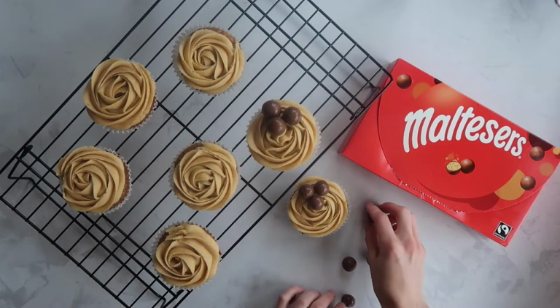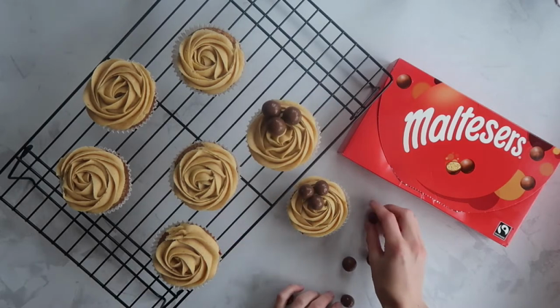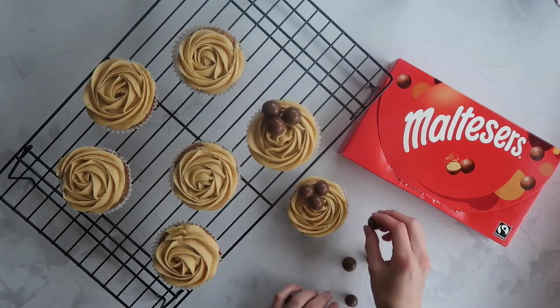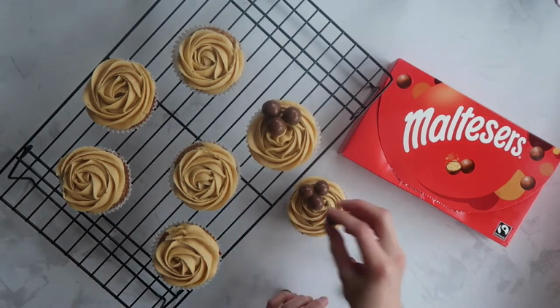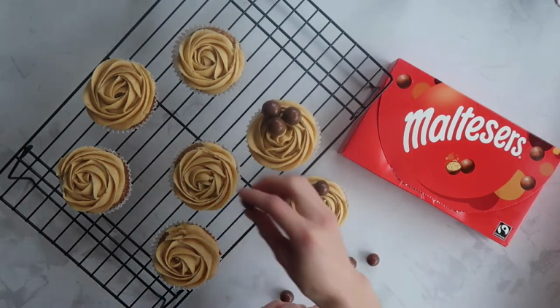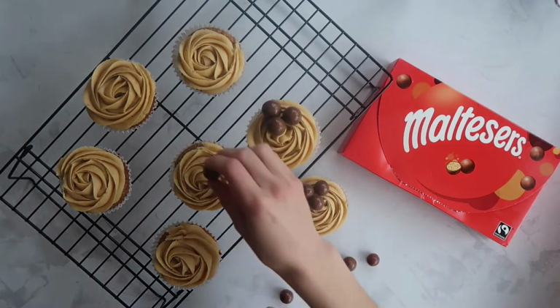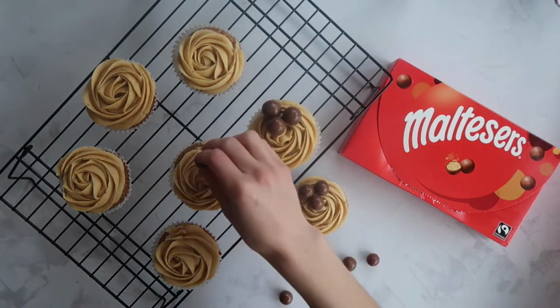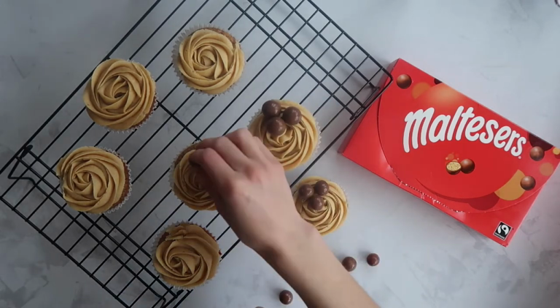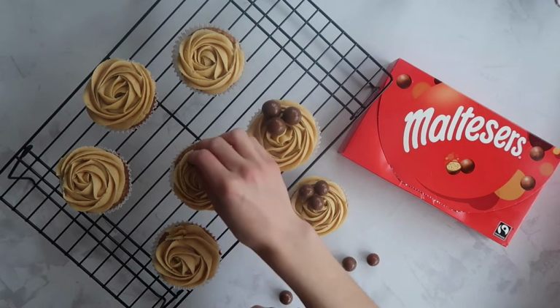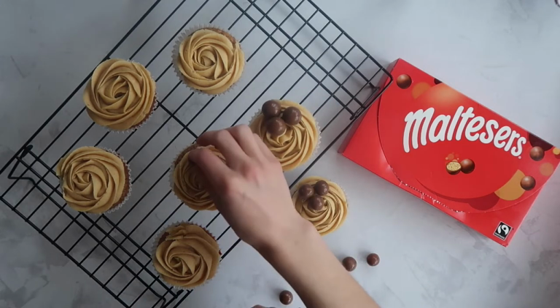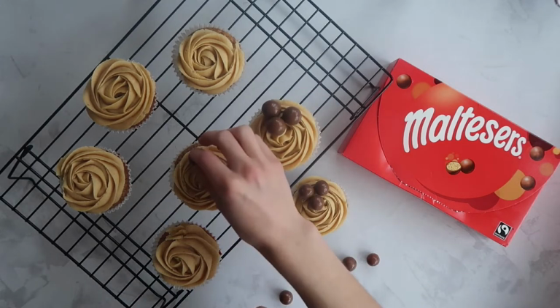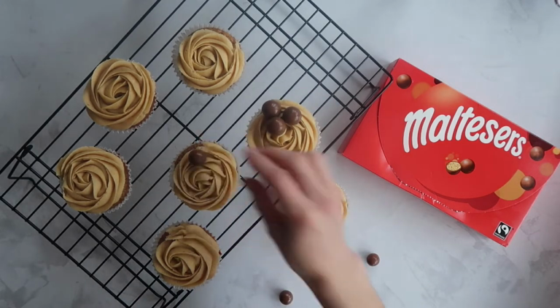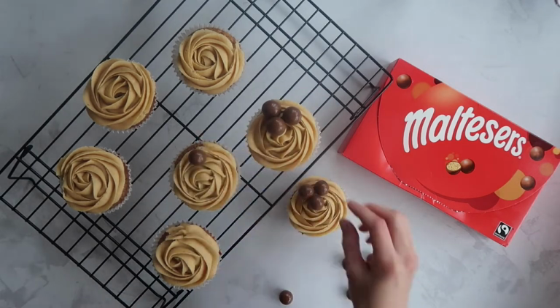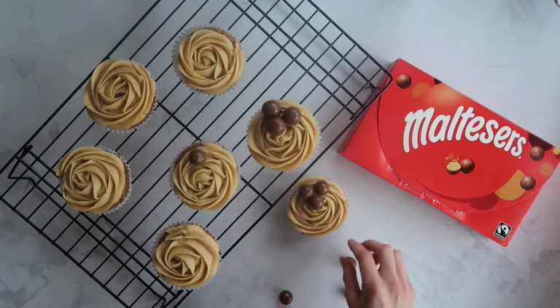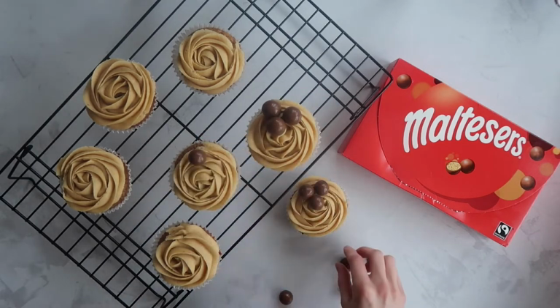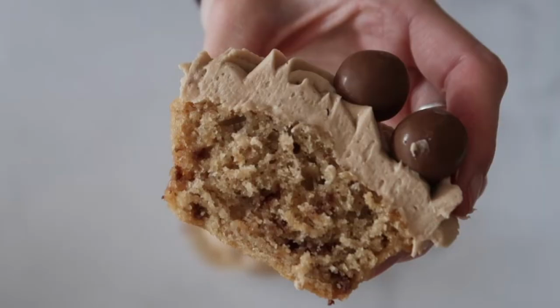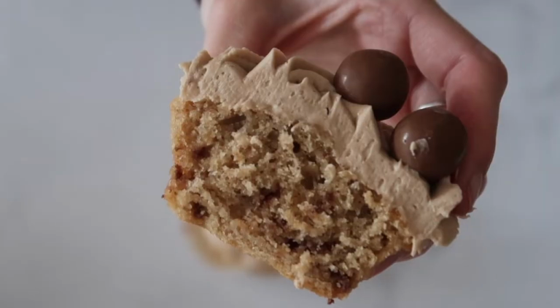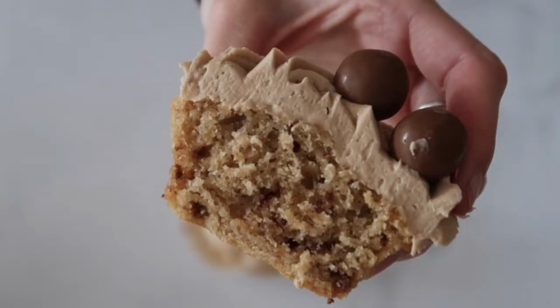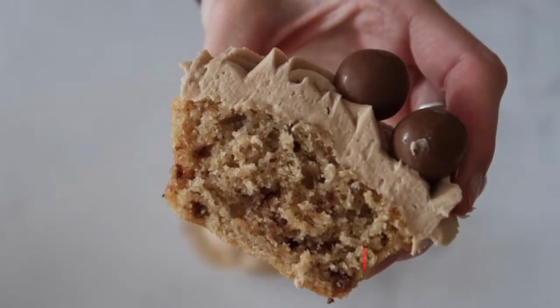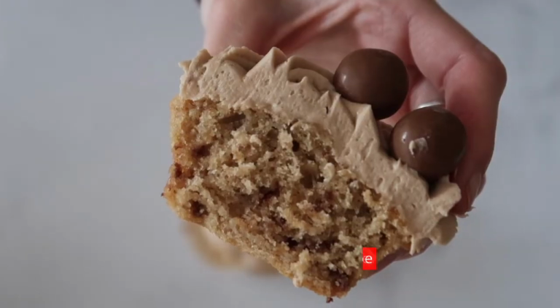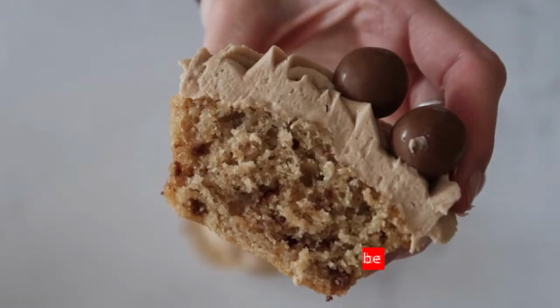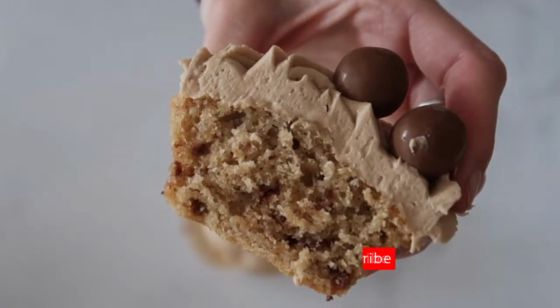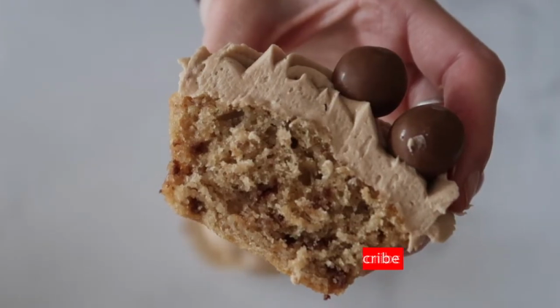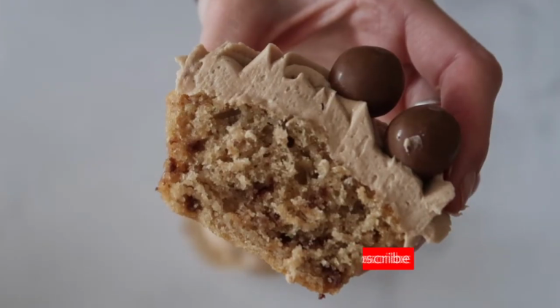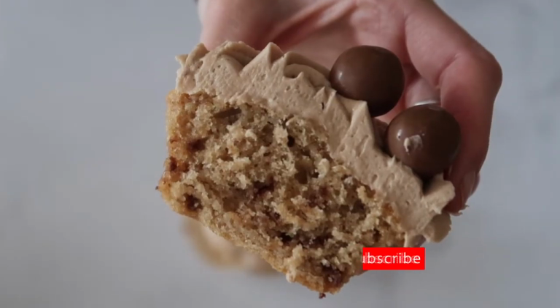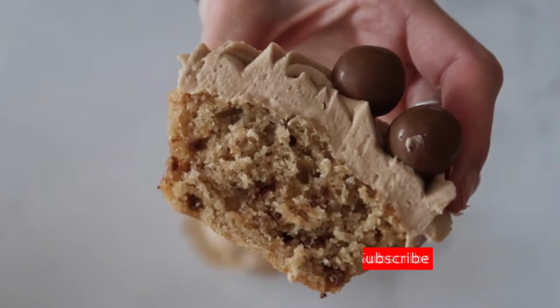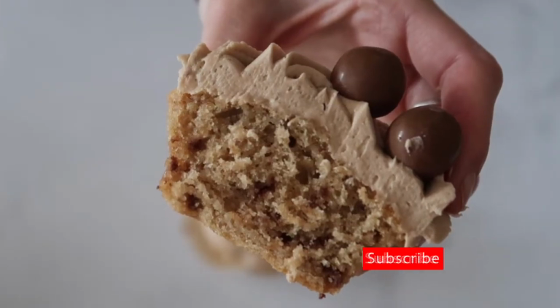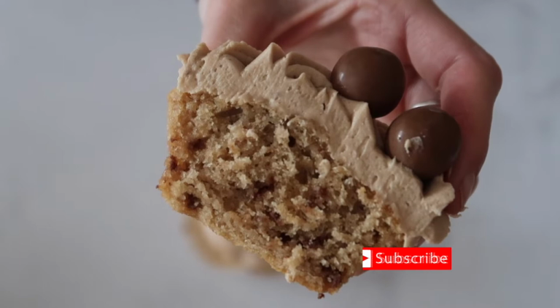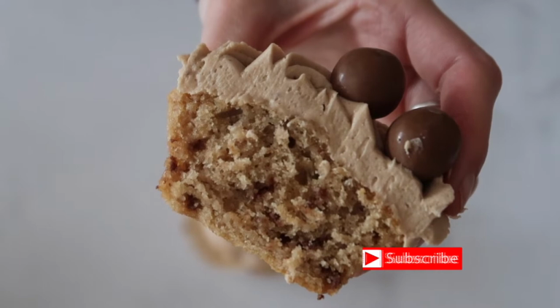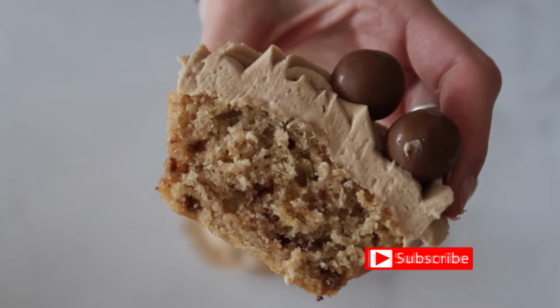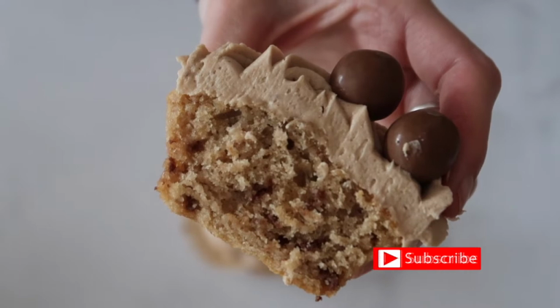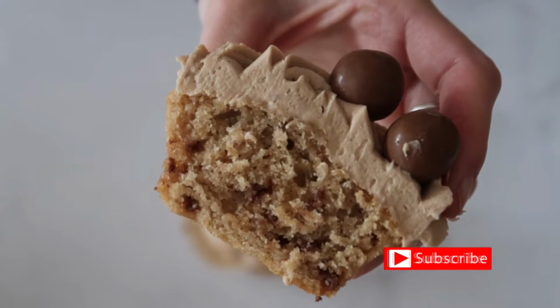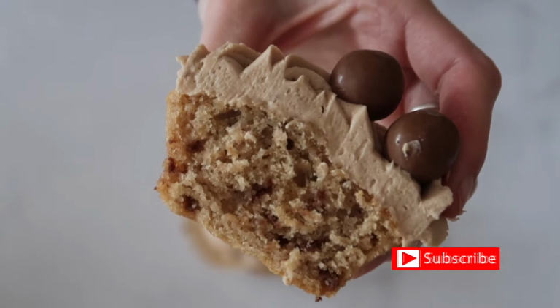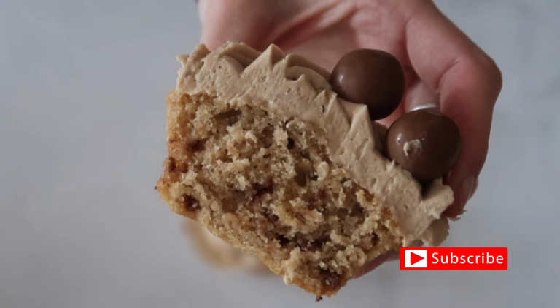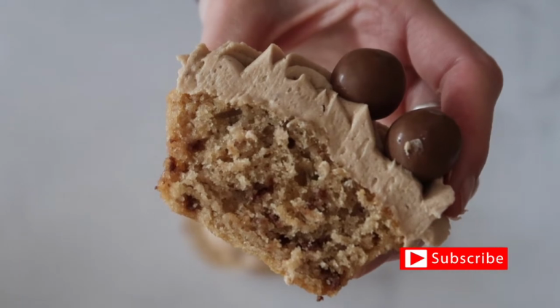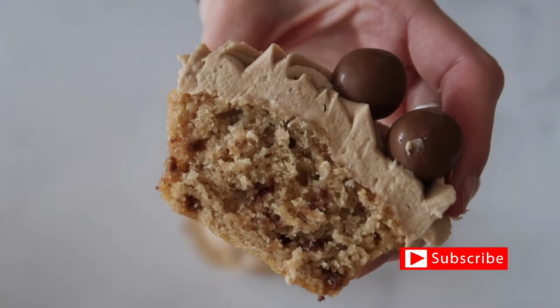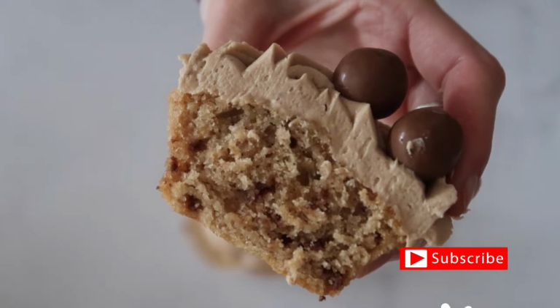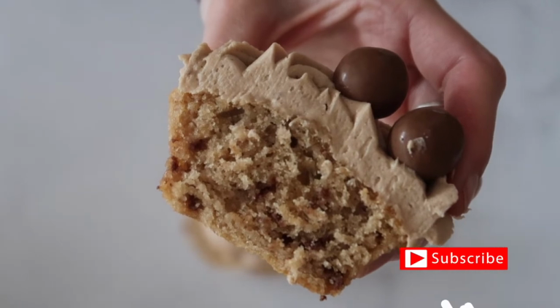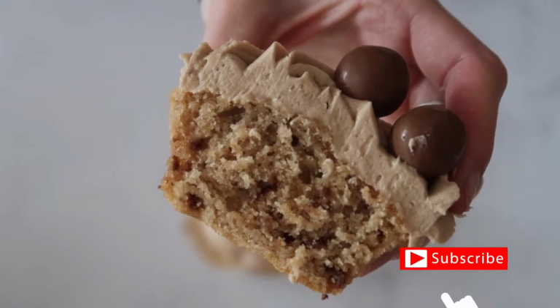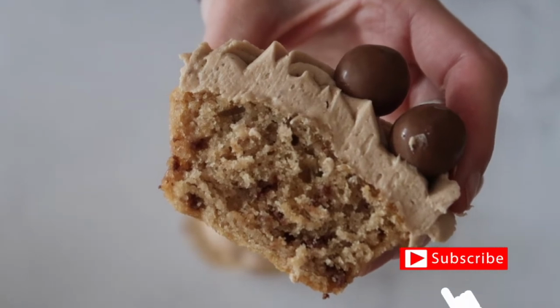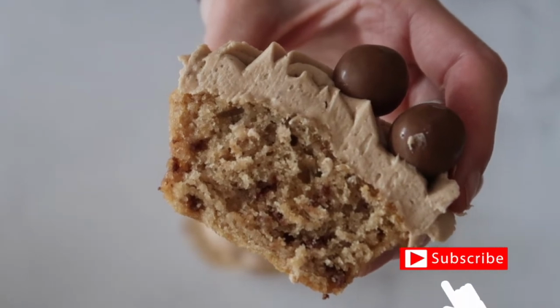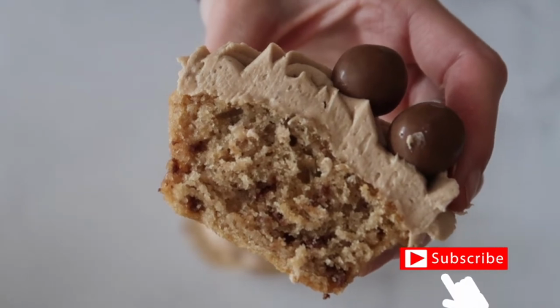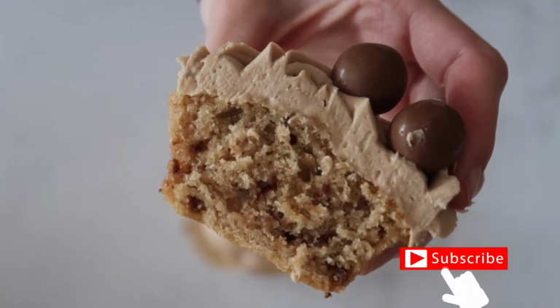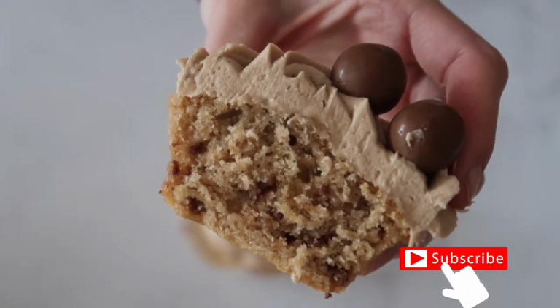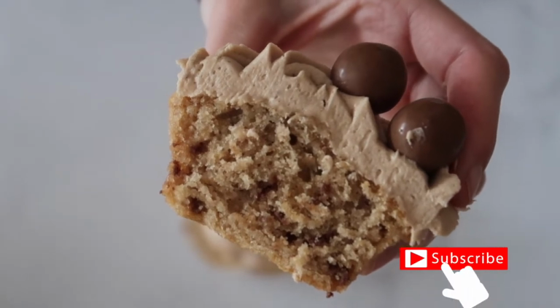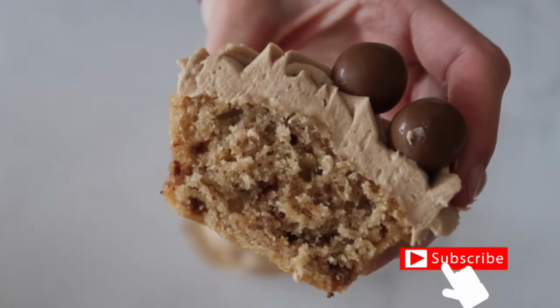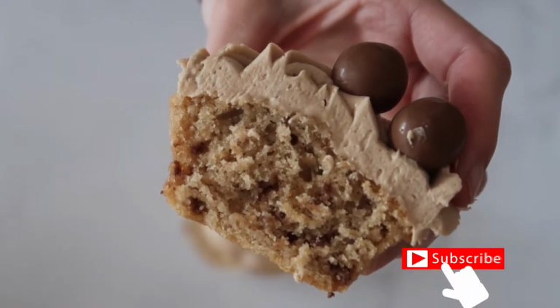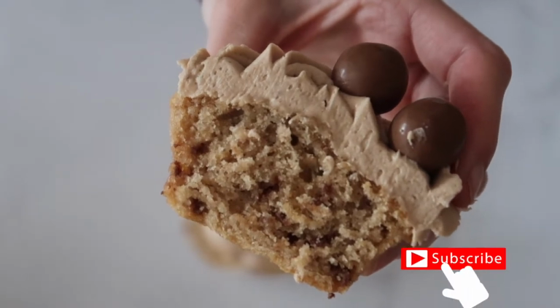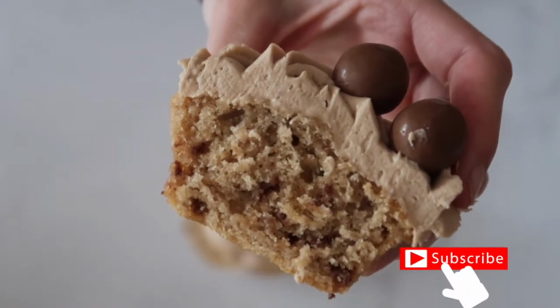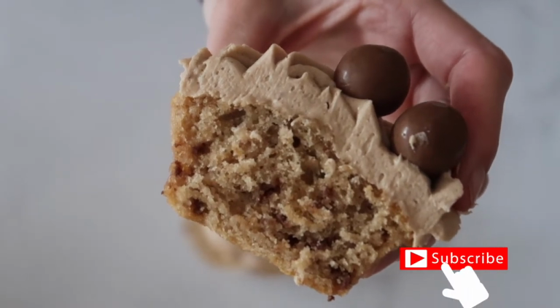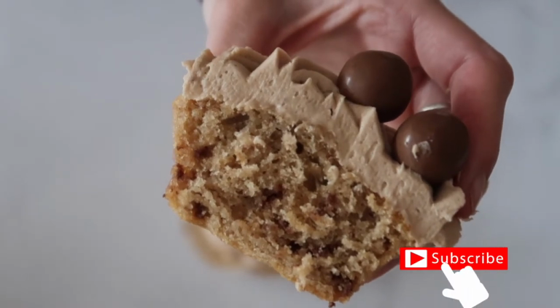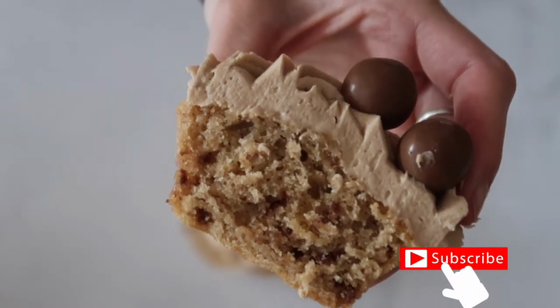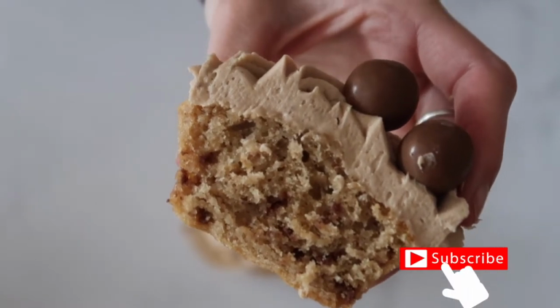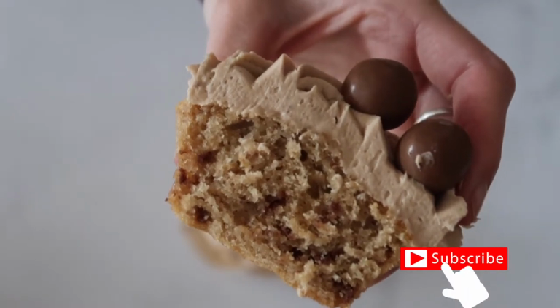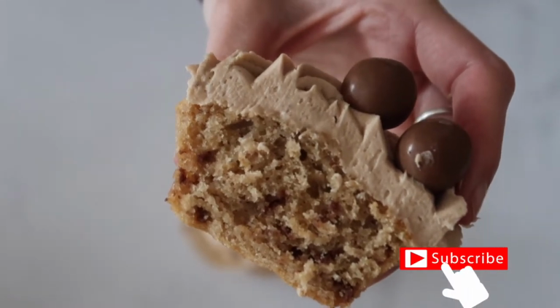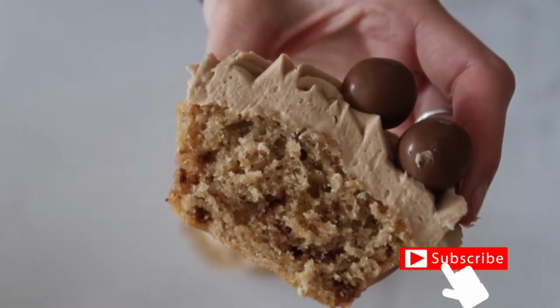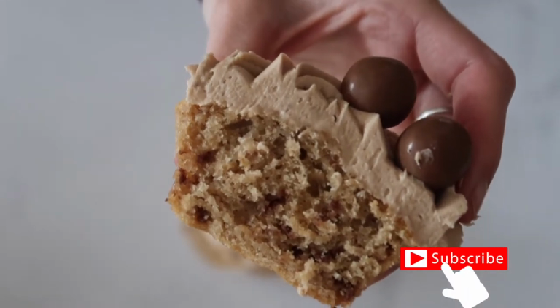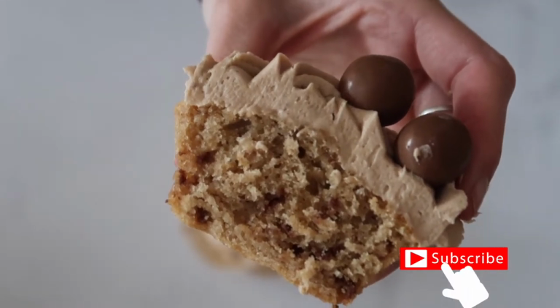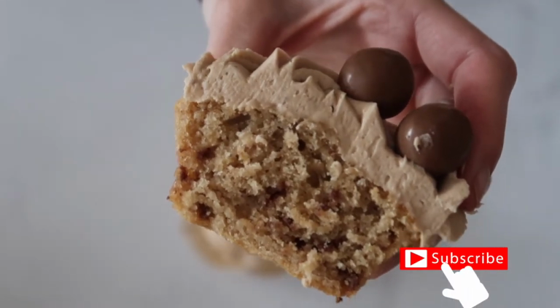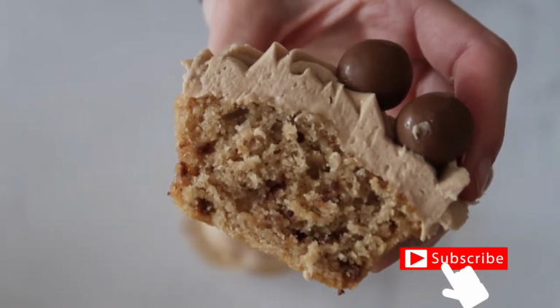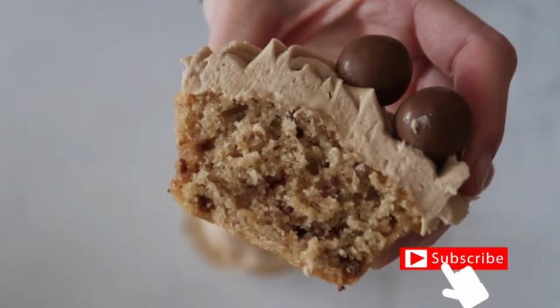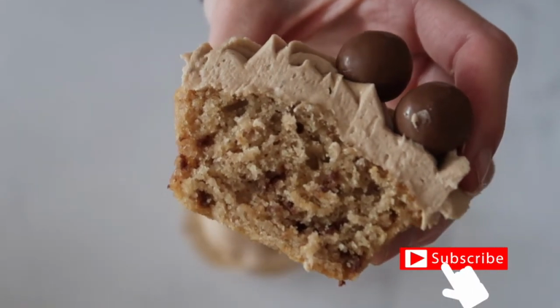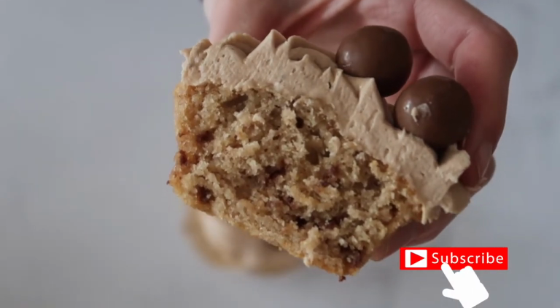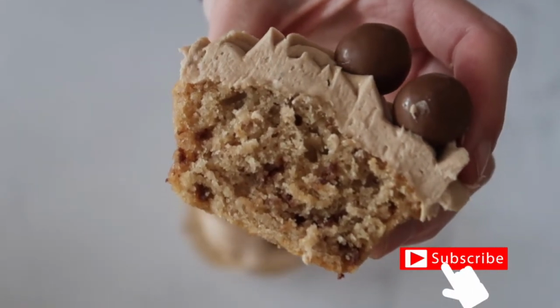If you like the video smash that thumbs up button and also hit subscribe so that you don't miss any more of my future uploads.